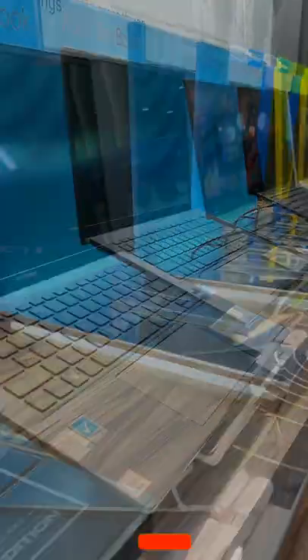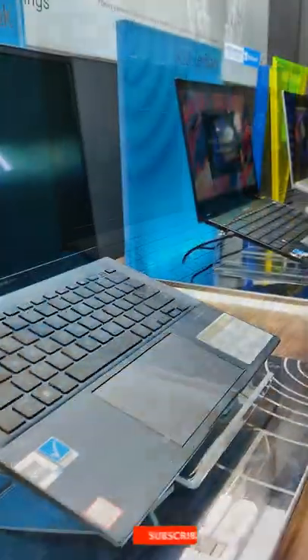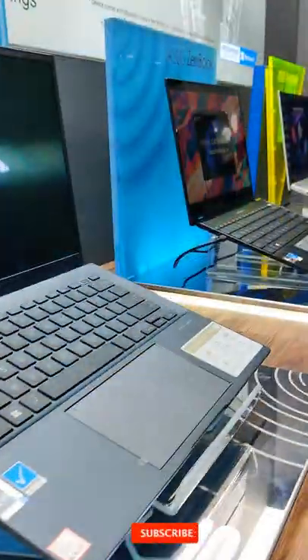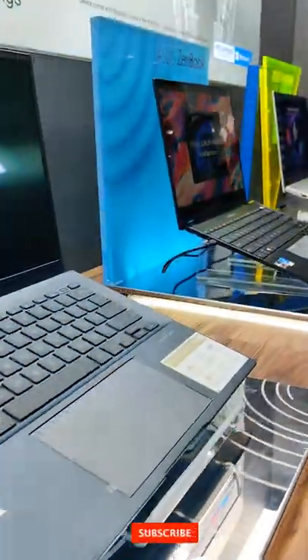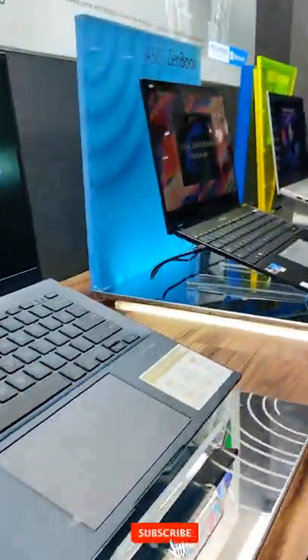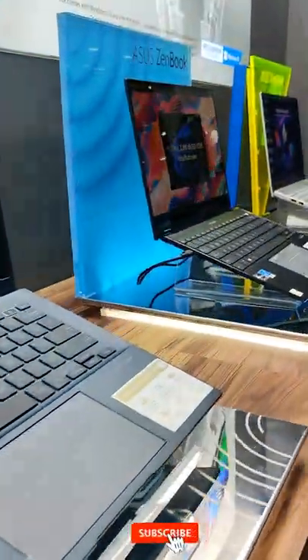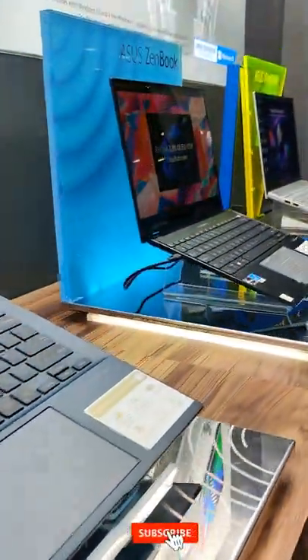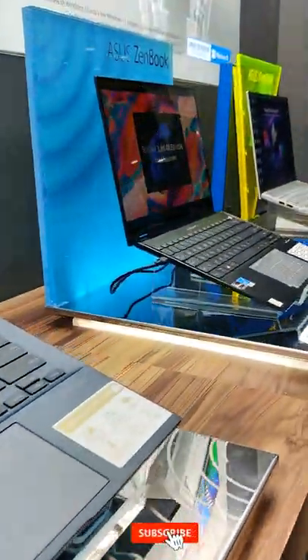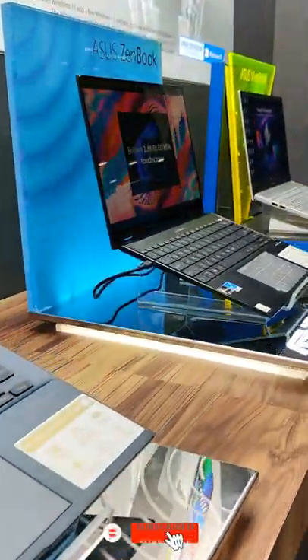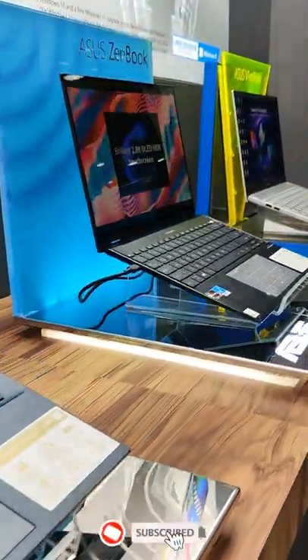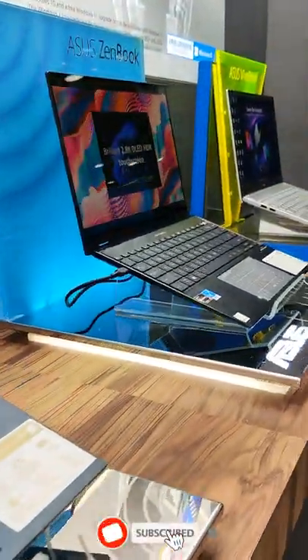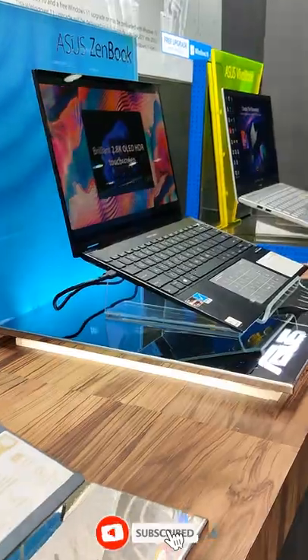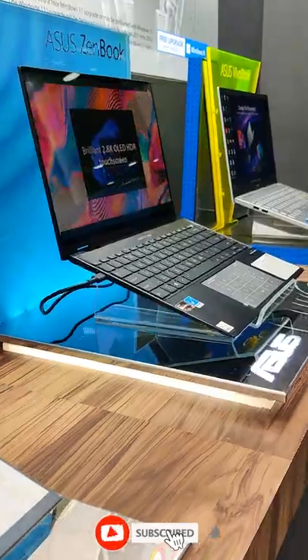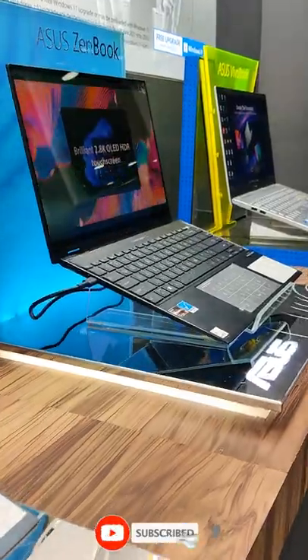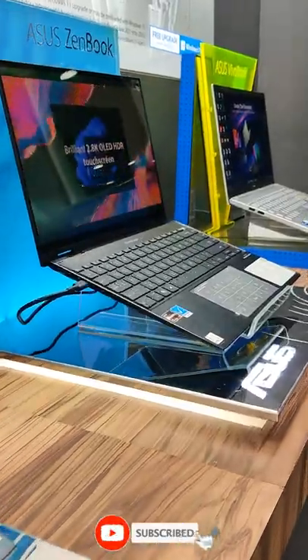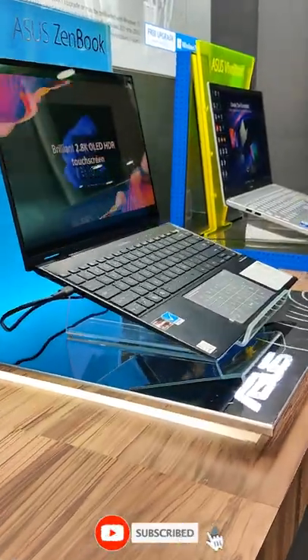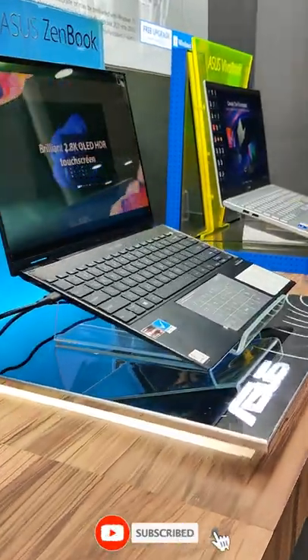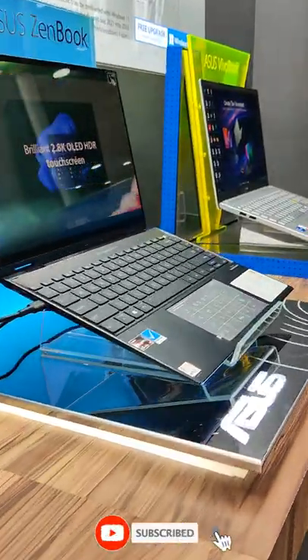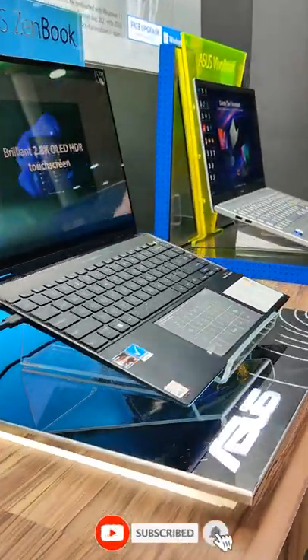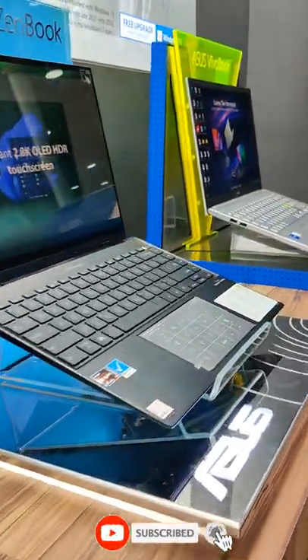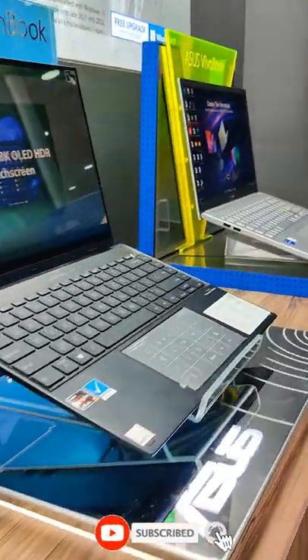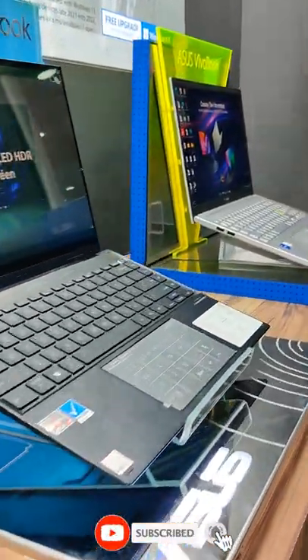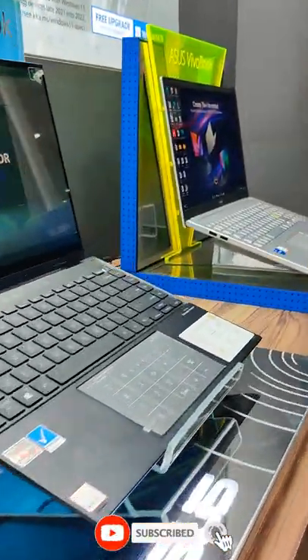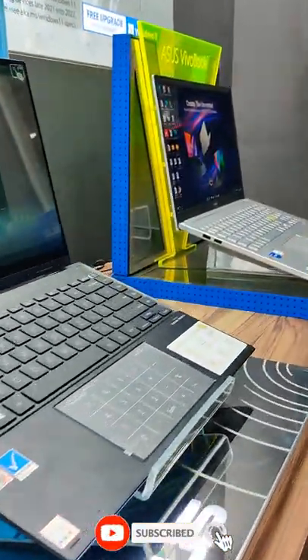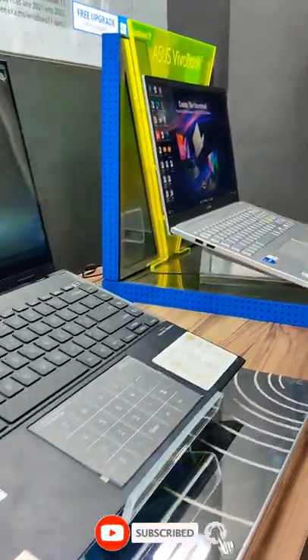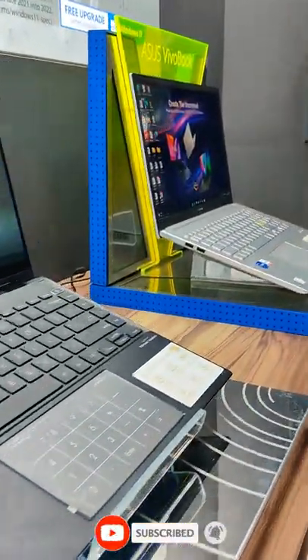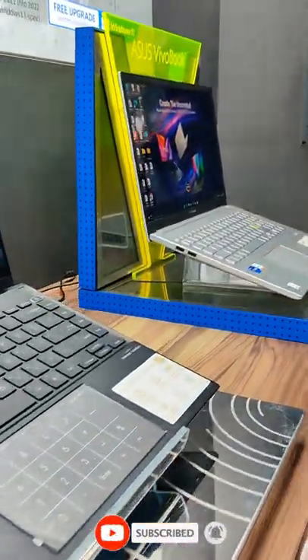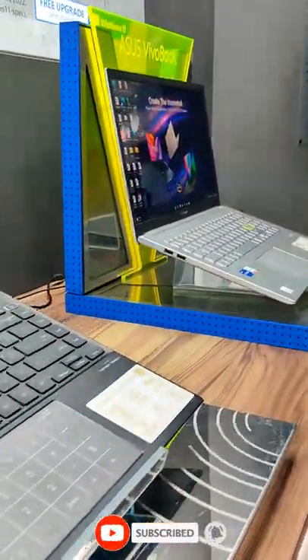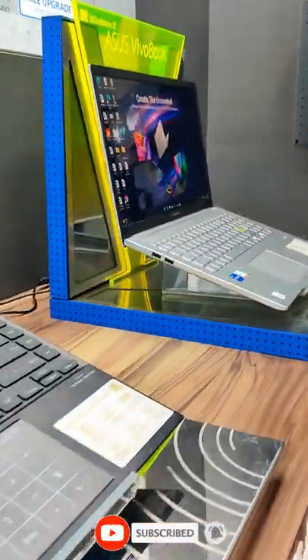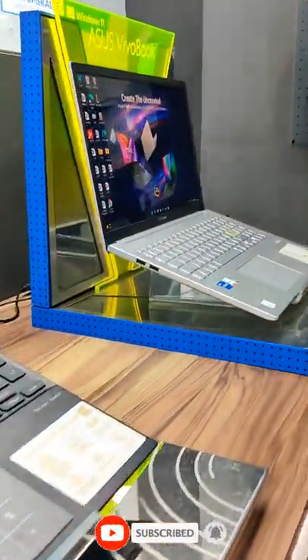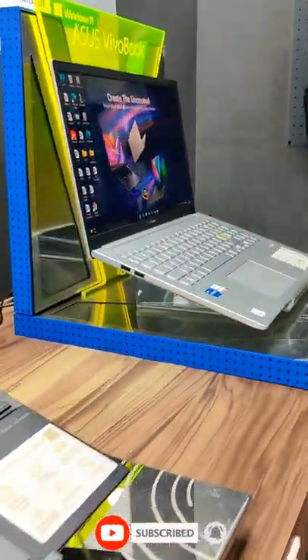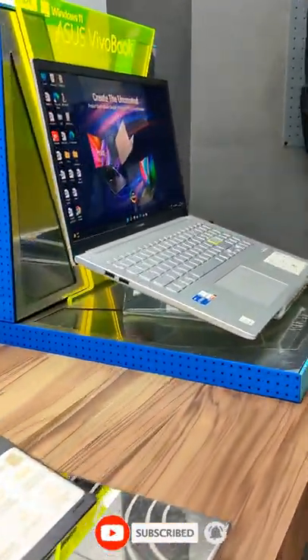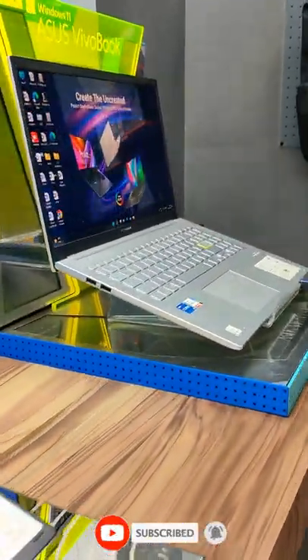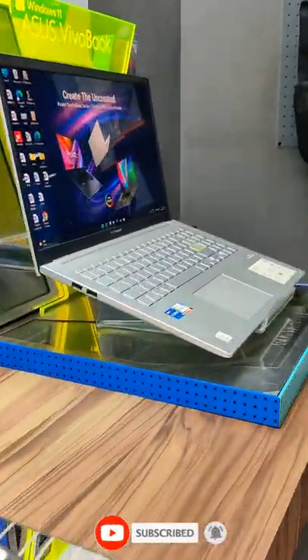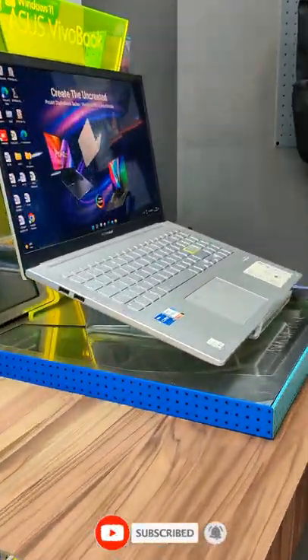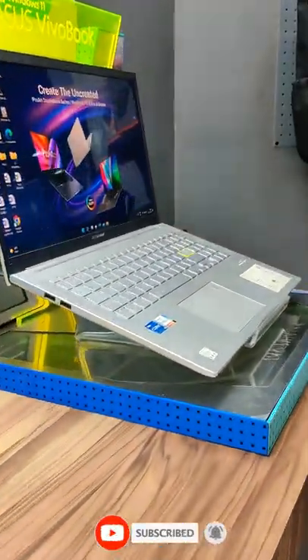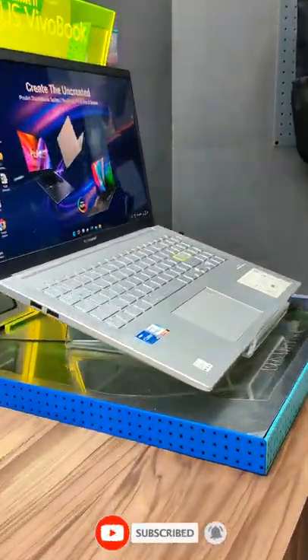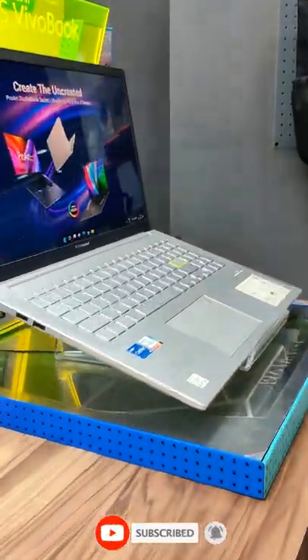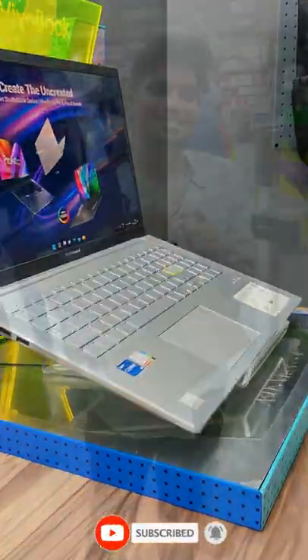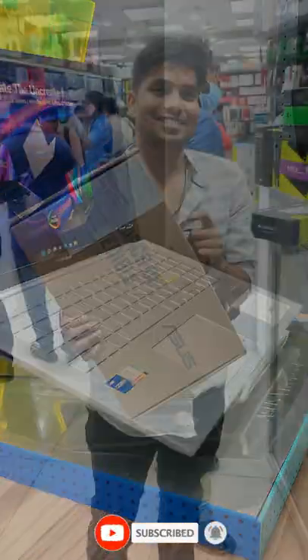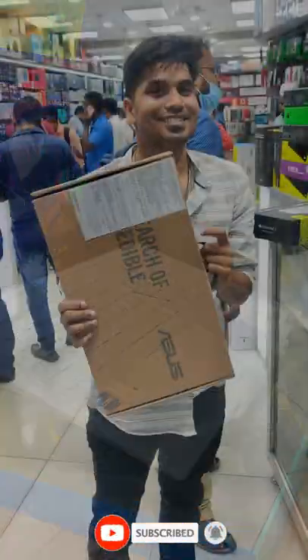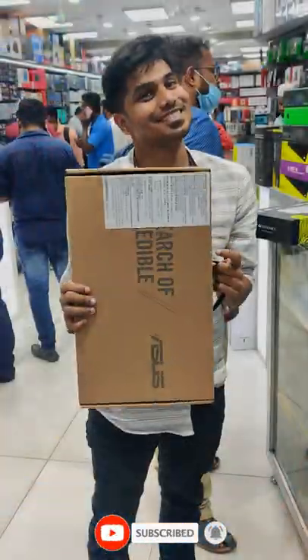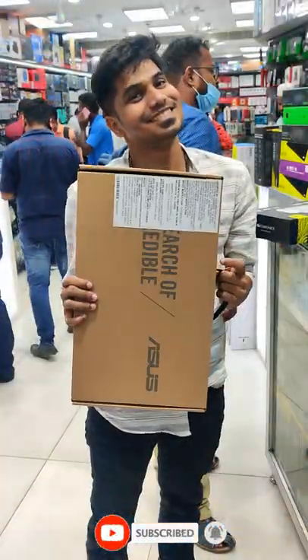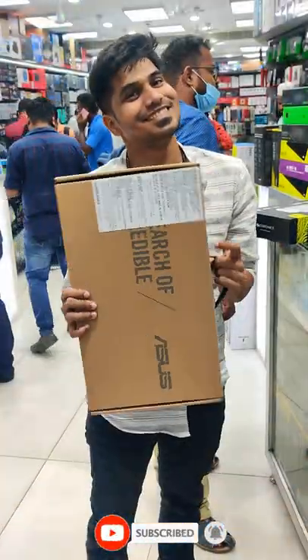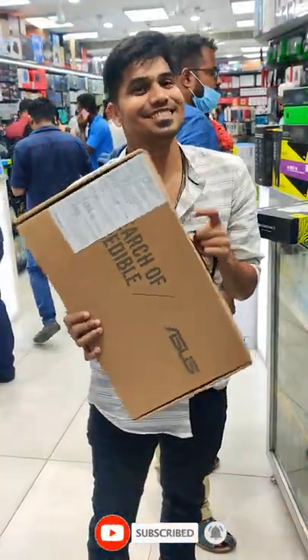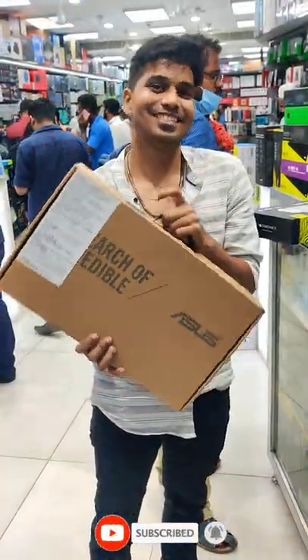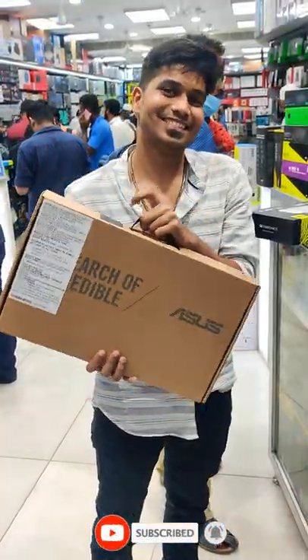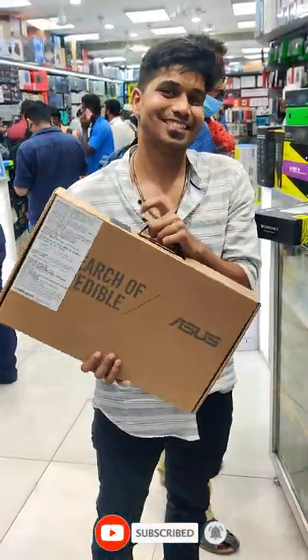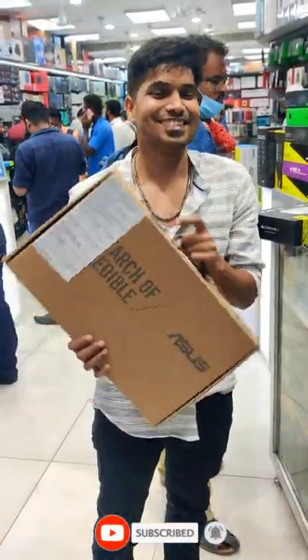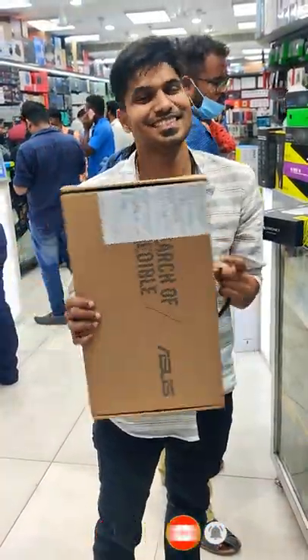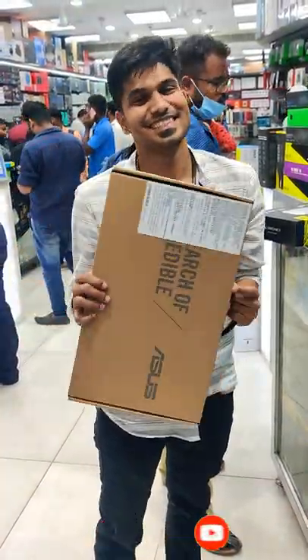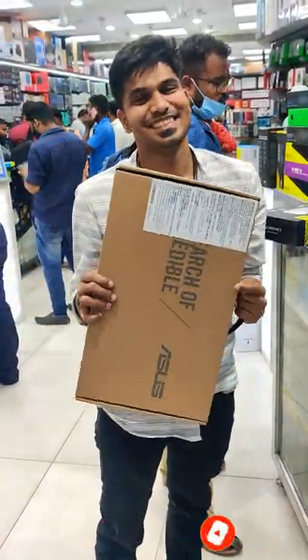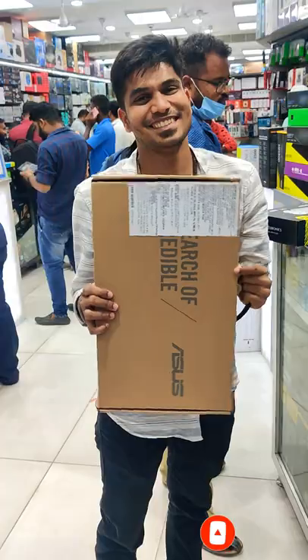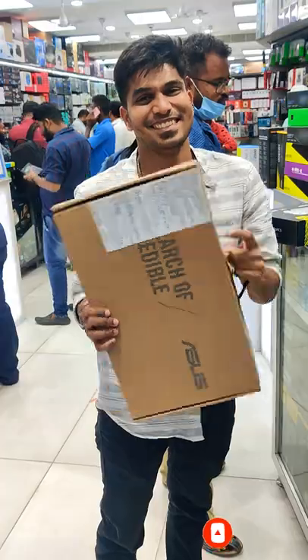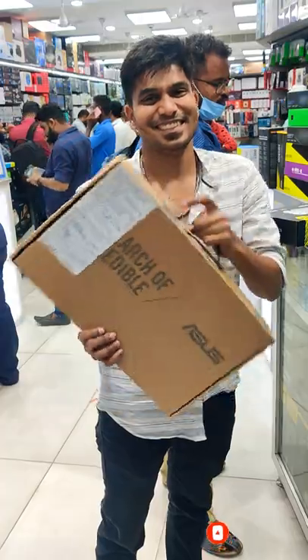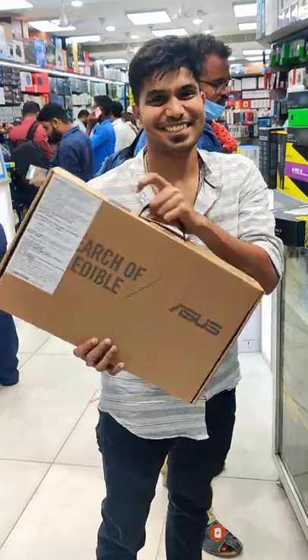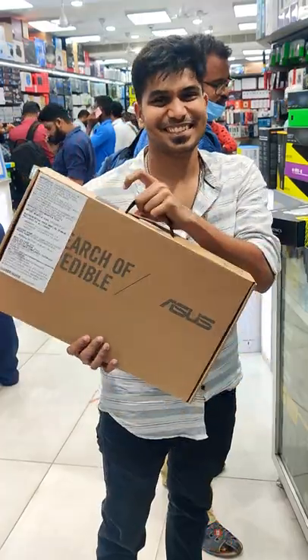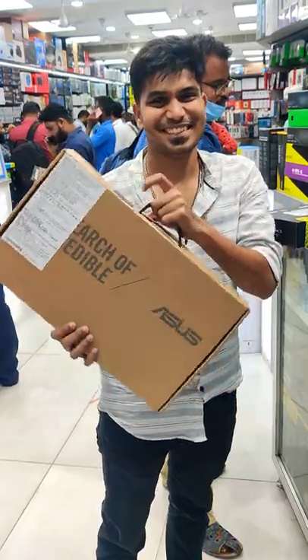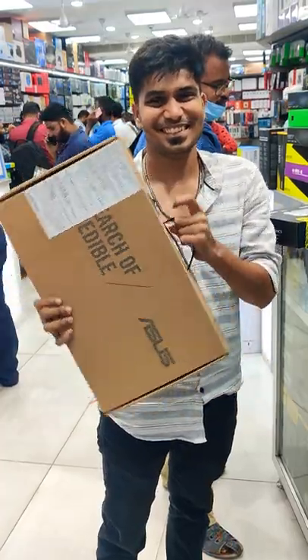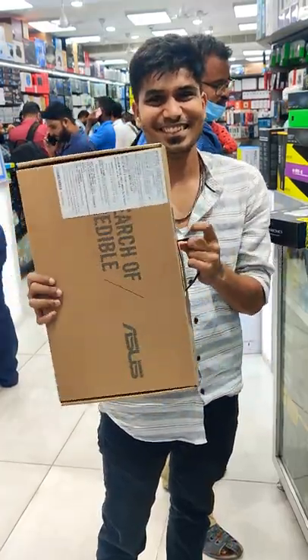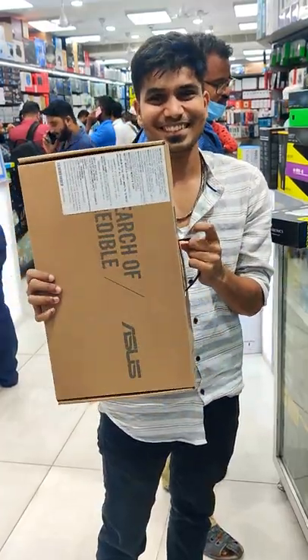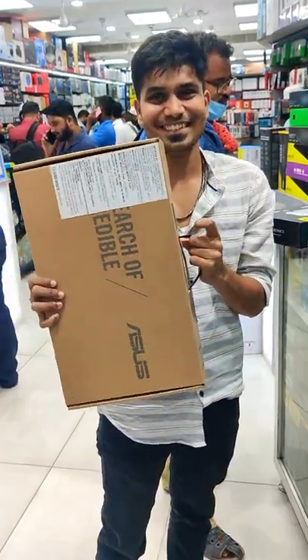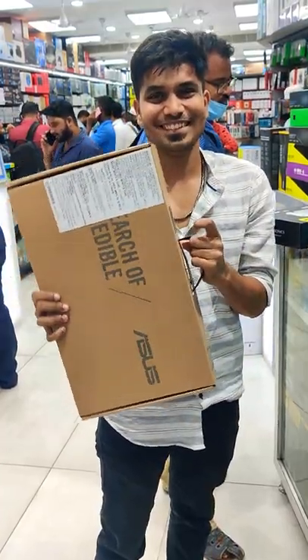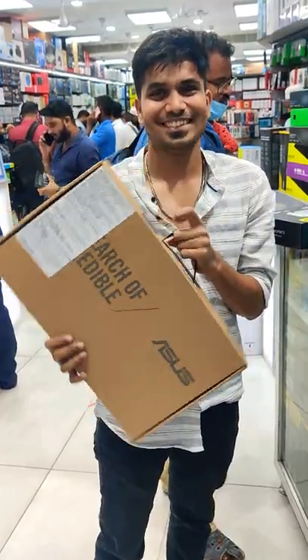If you want to see a laptop unboxing, subscribe to our channel and hit the bell notification.